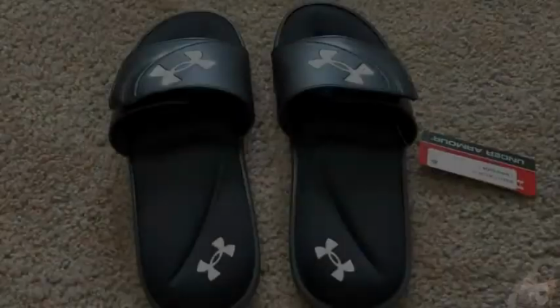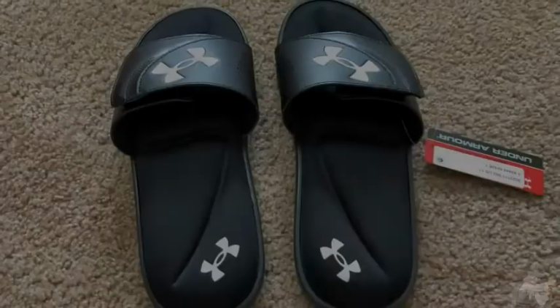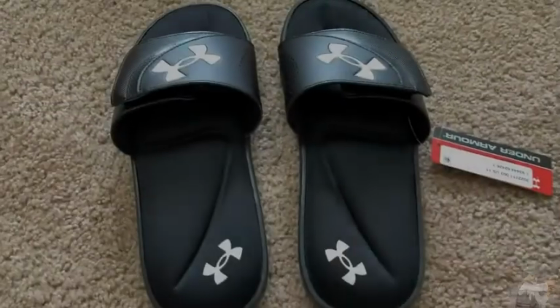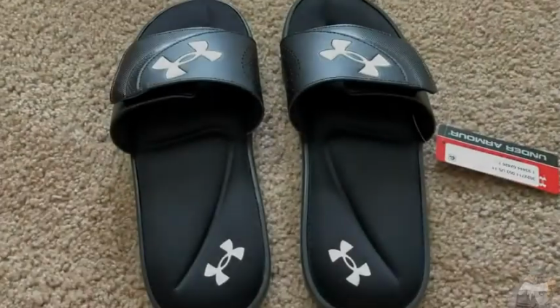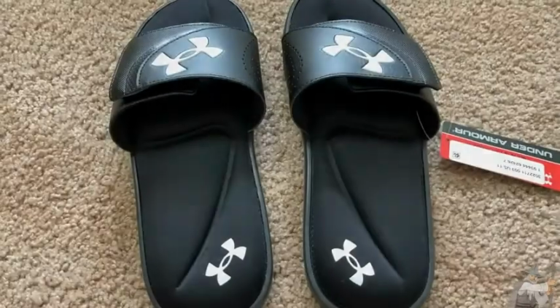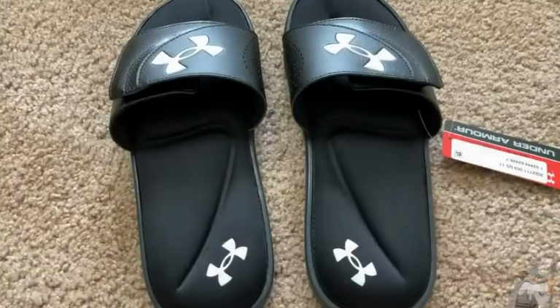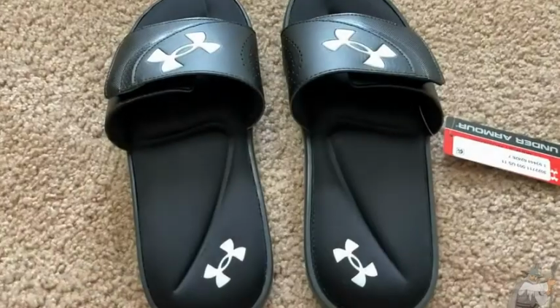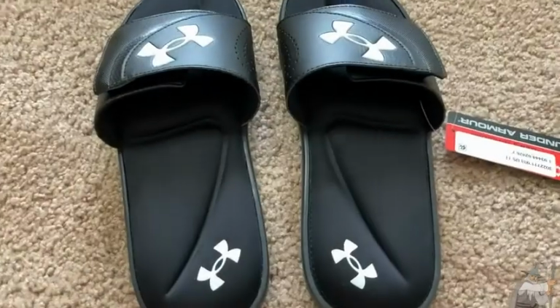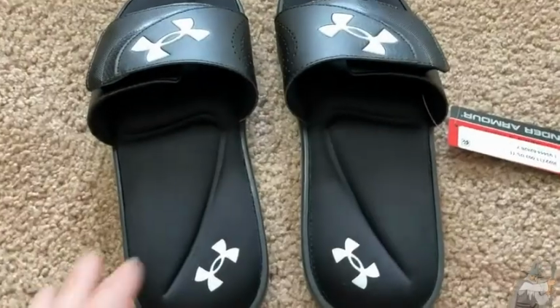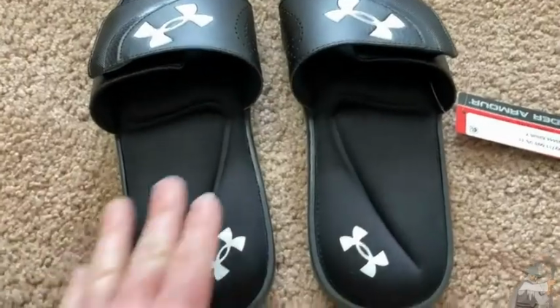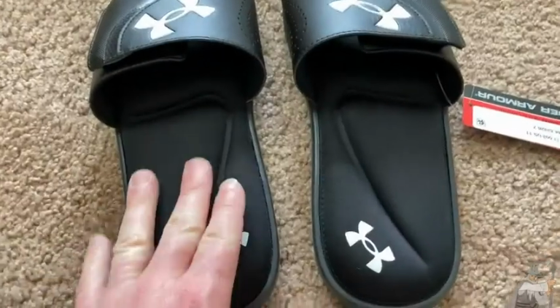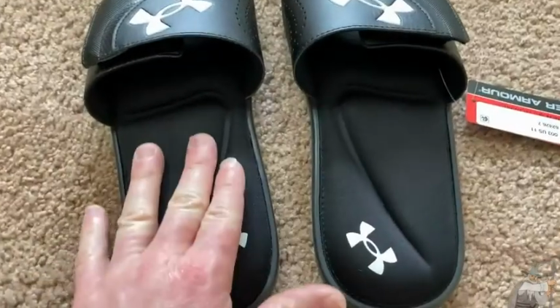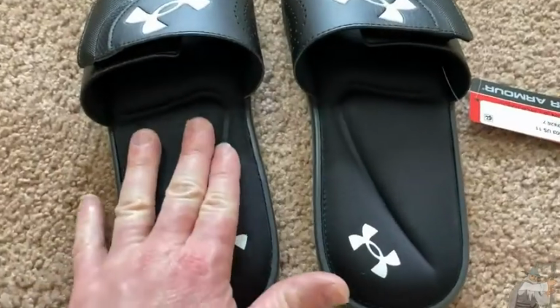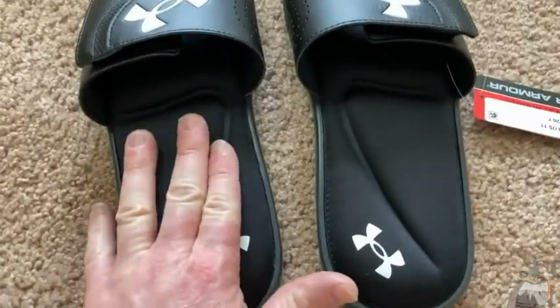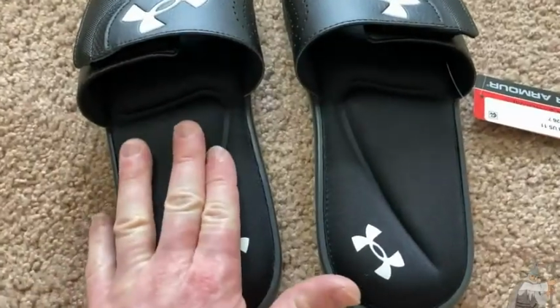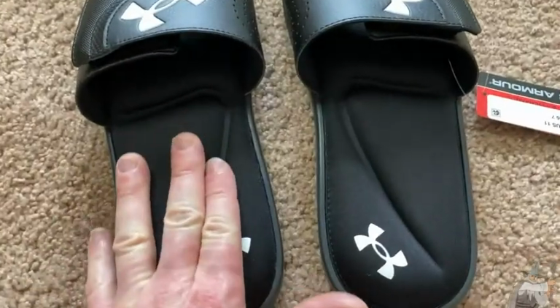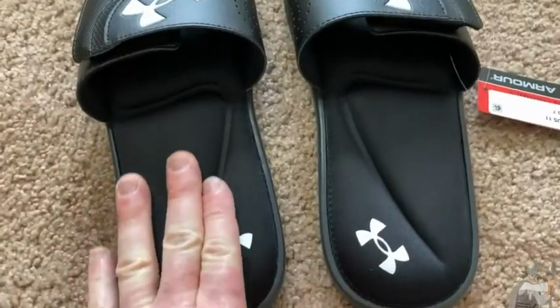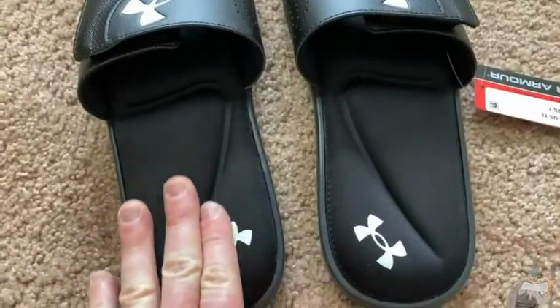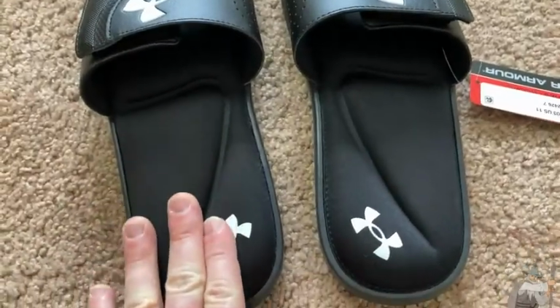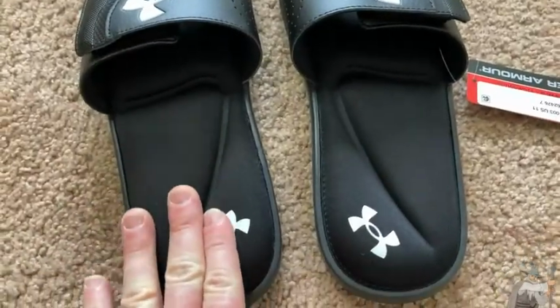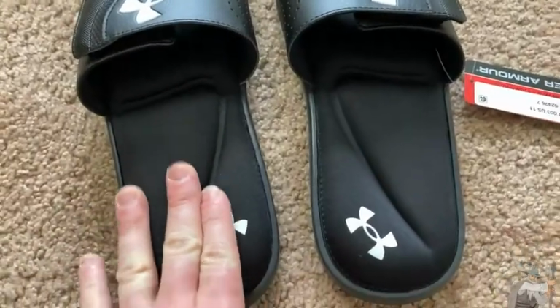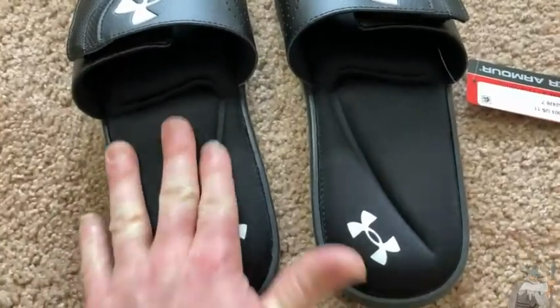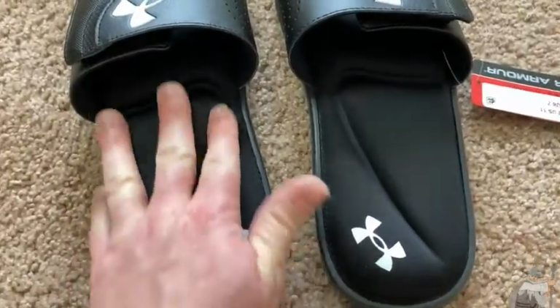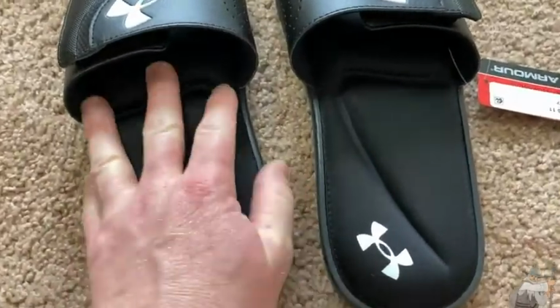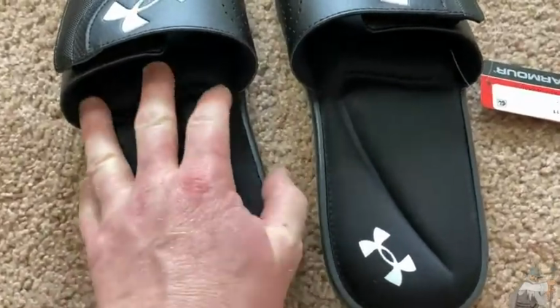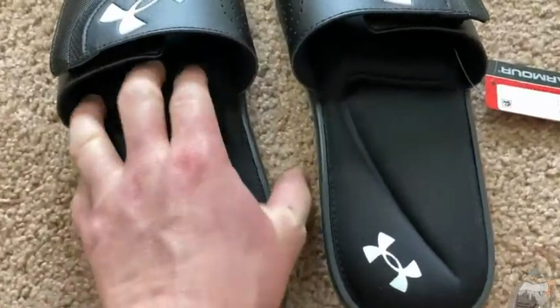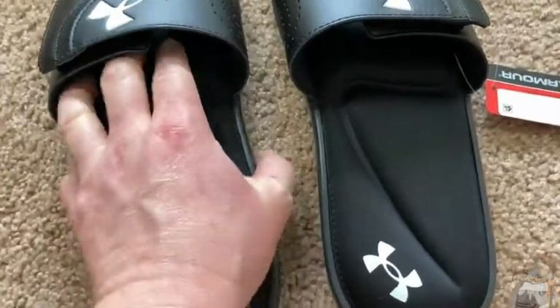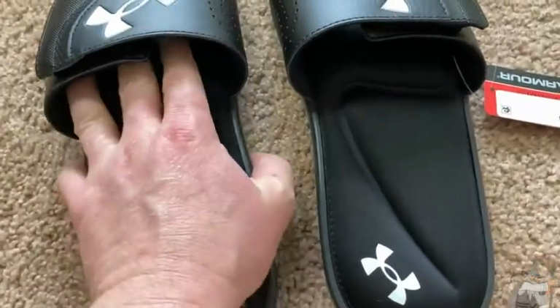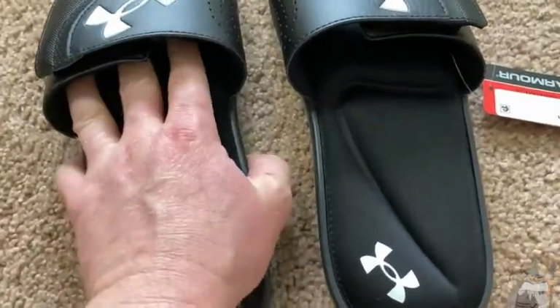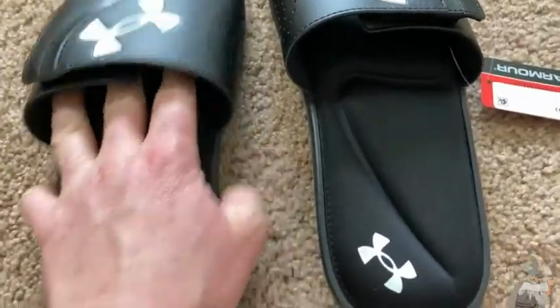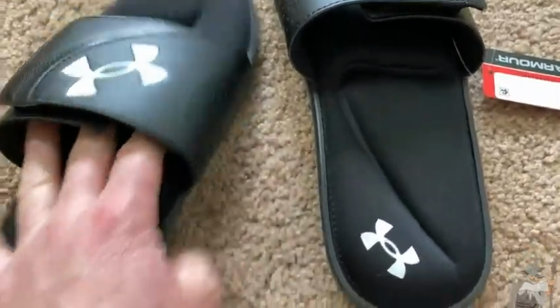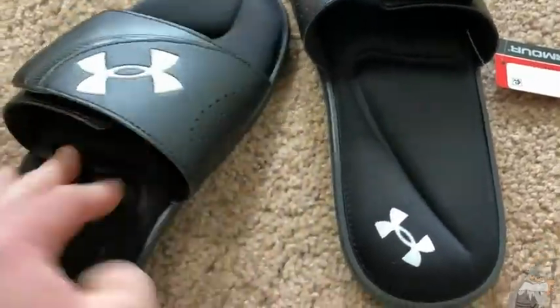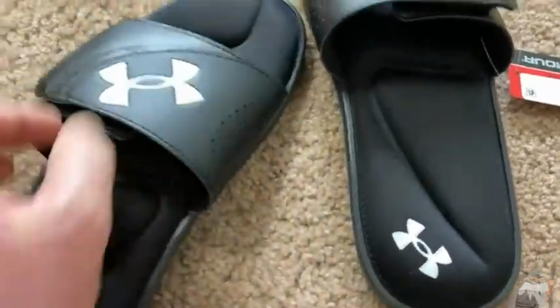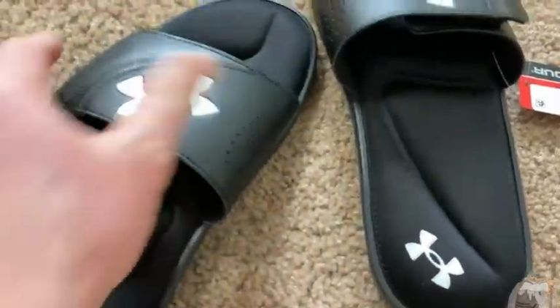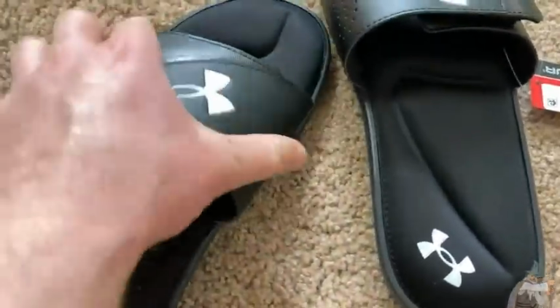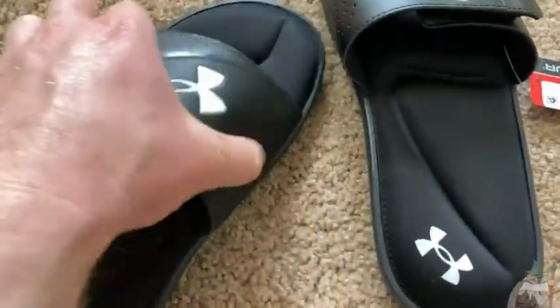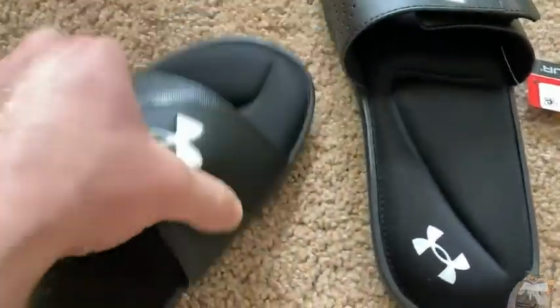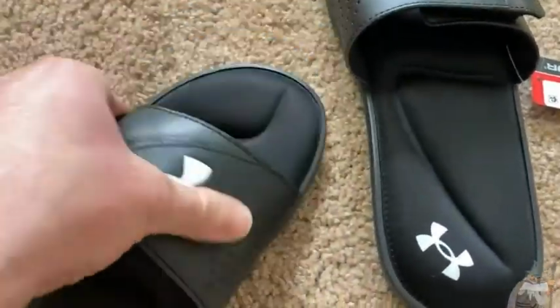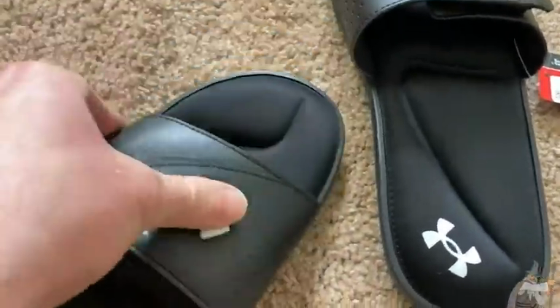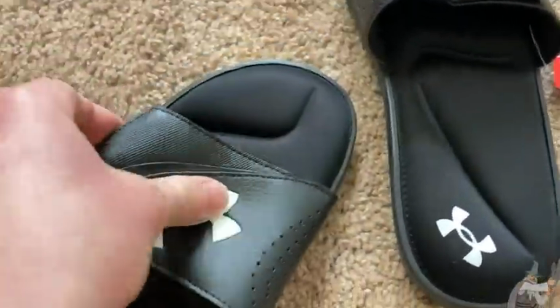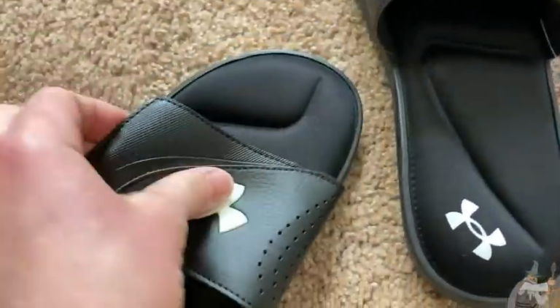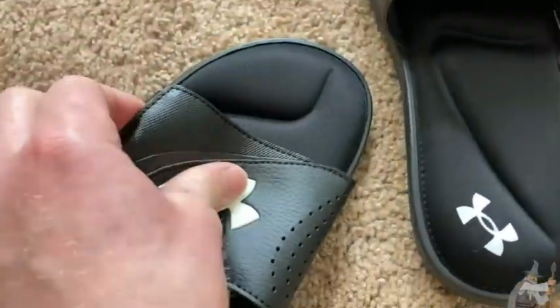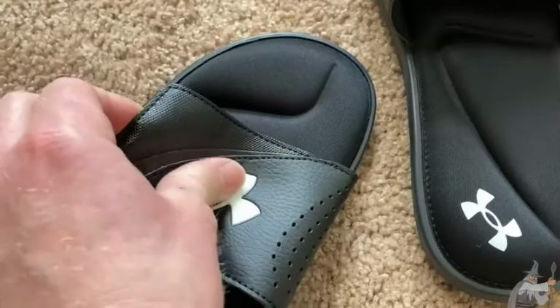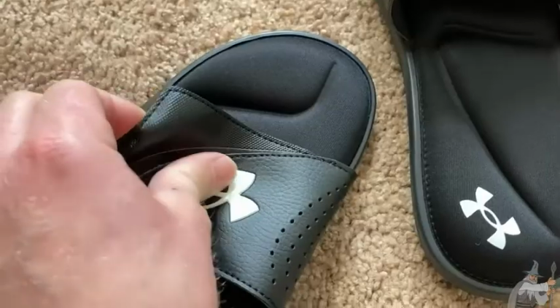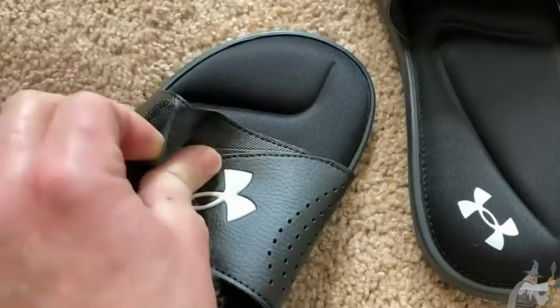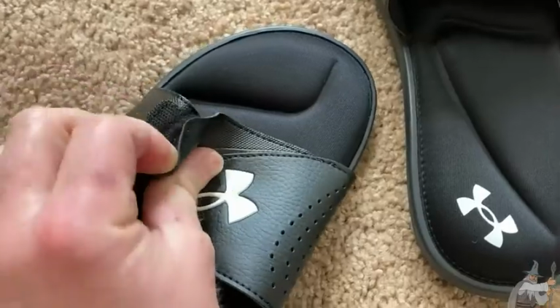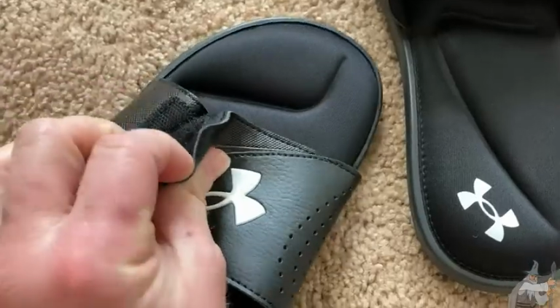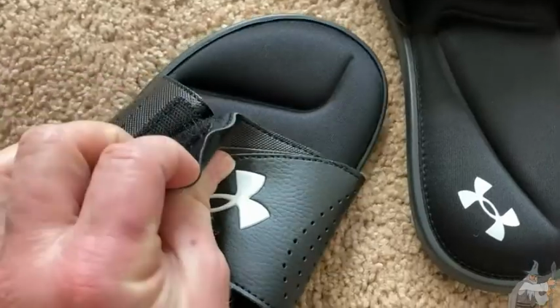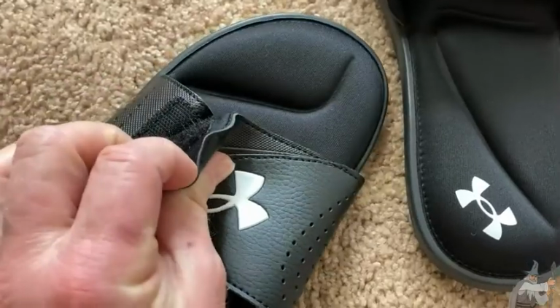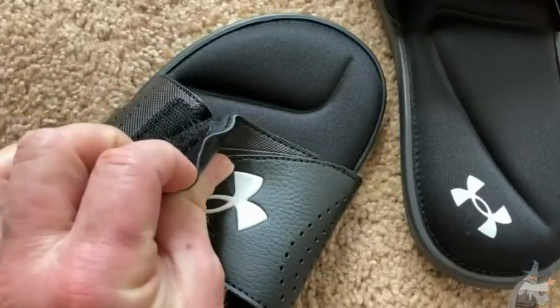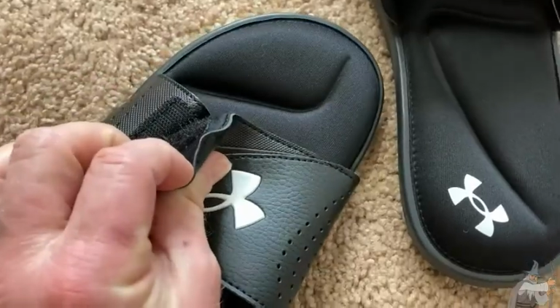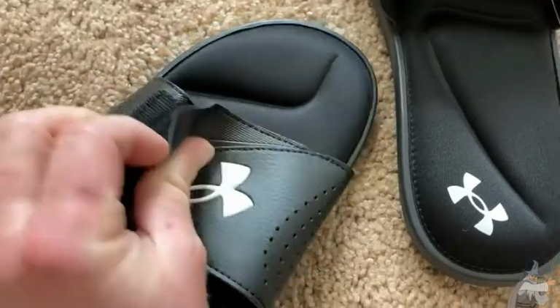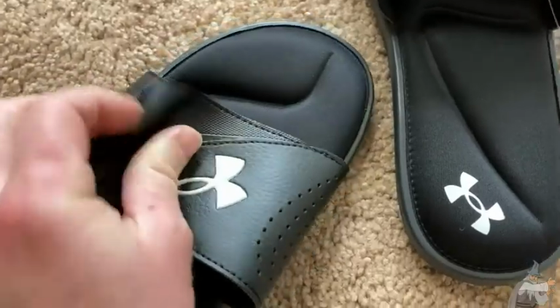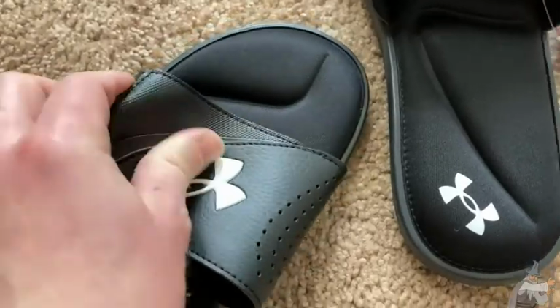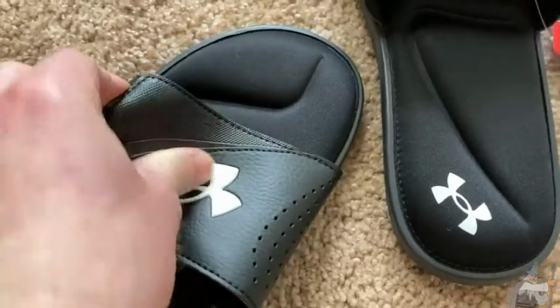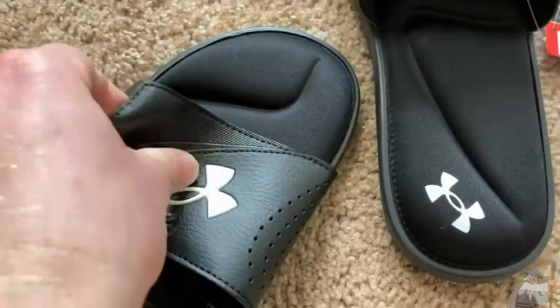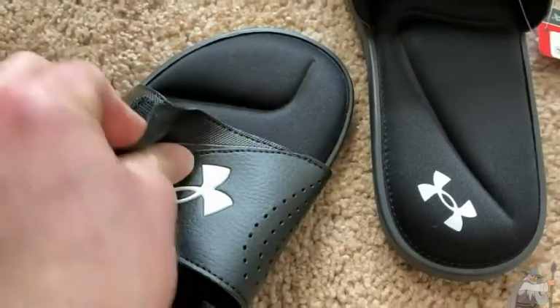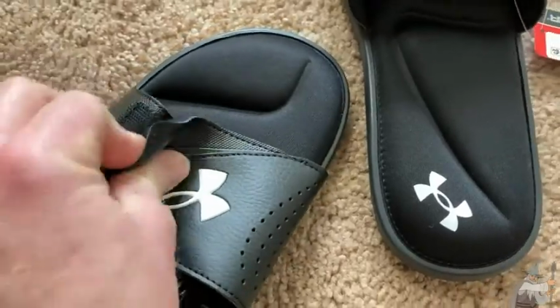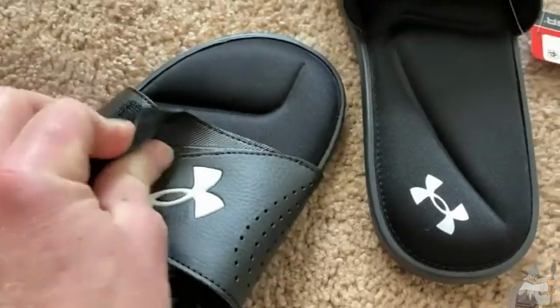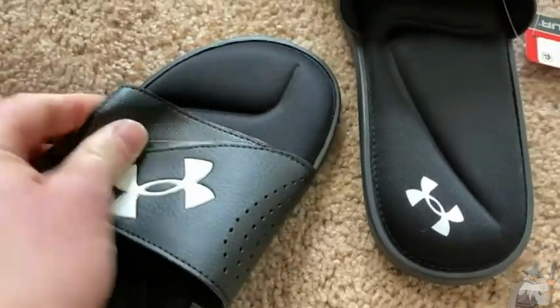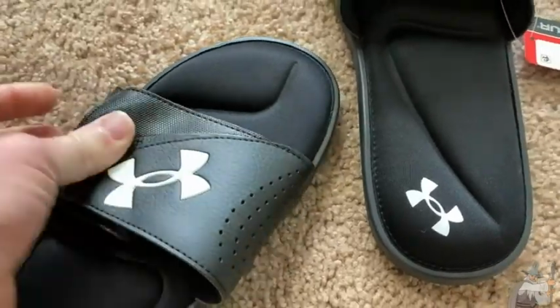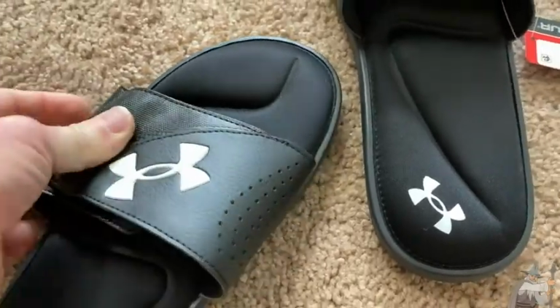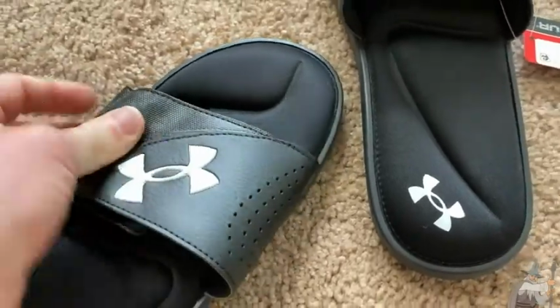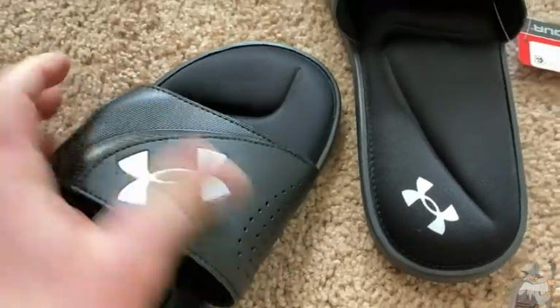These are Under Armour sandals. They look really nice. They have a velcro strap here that you can undo.